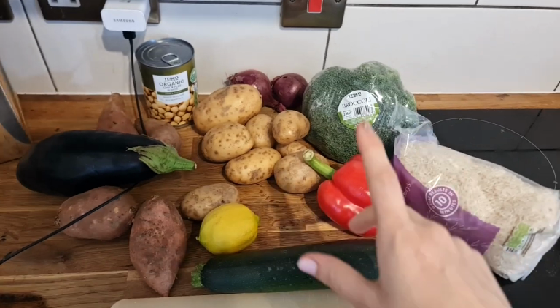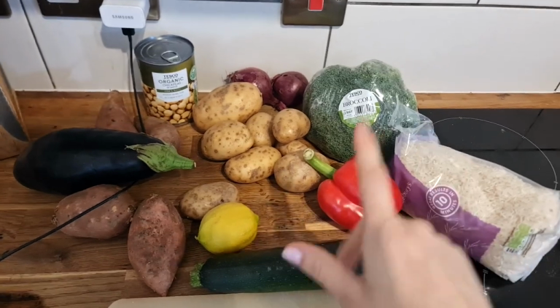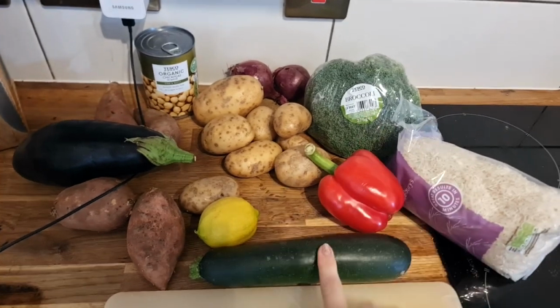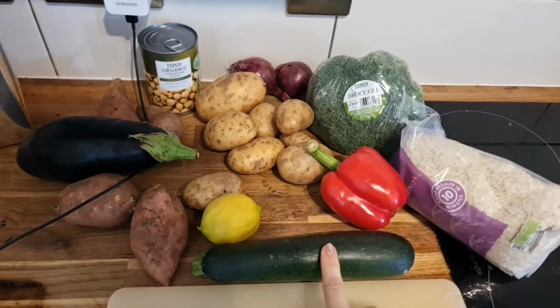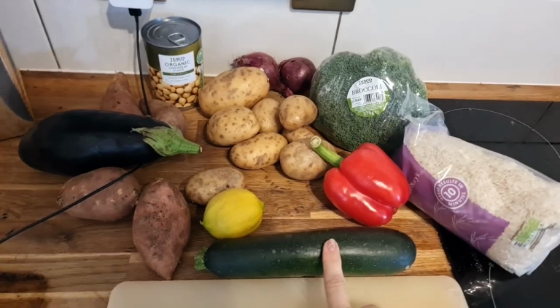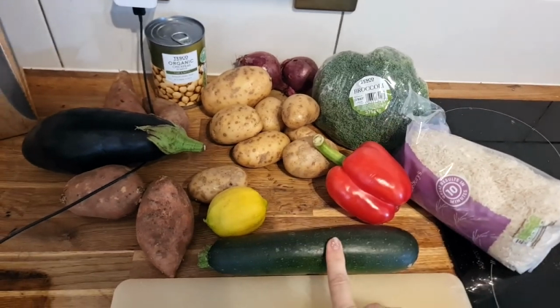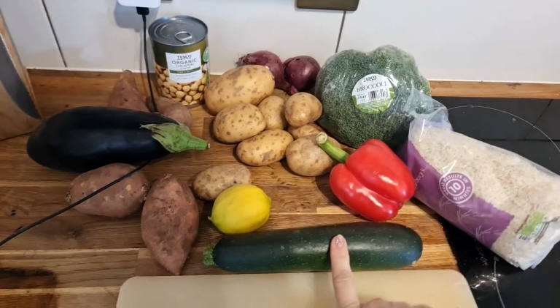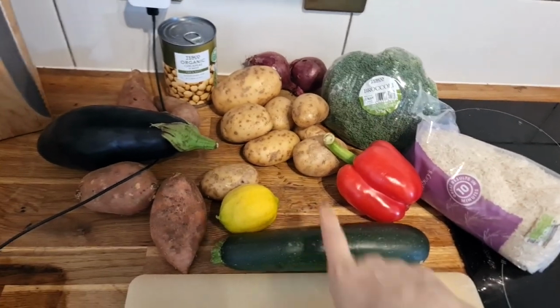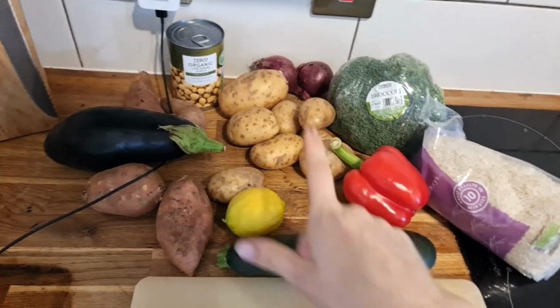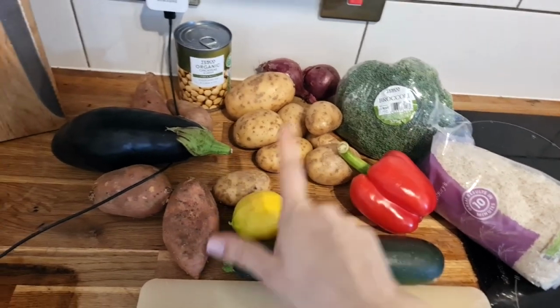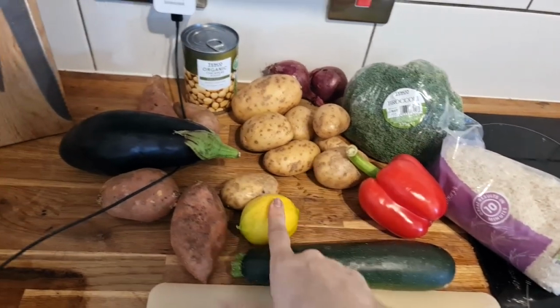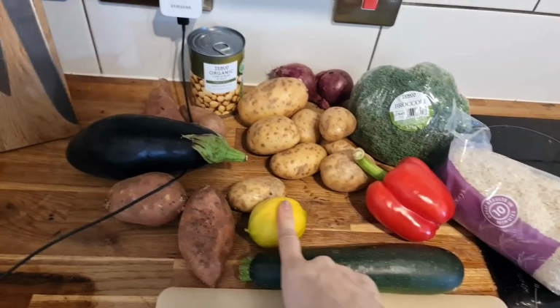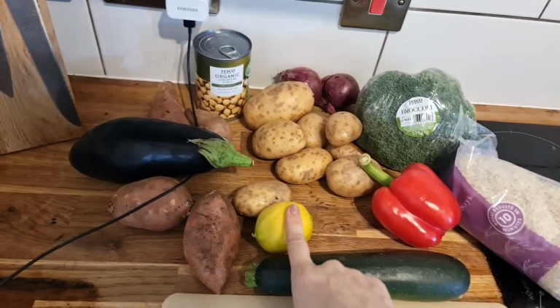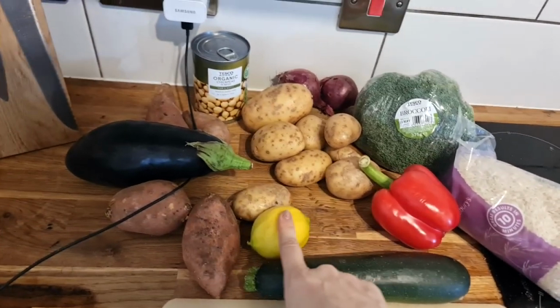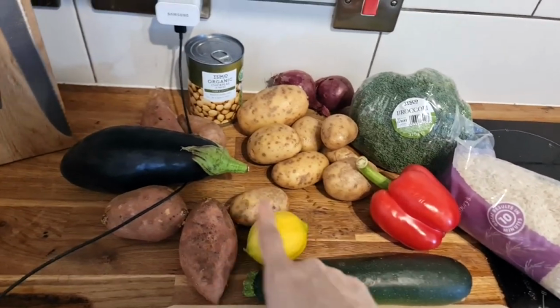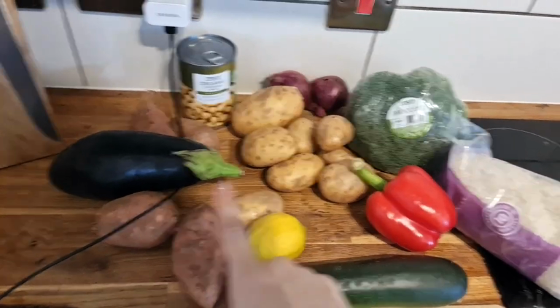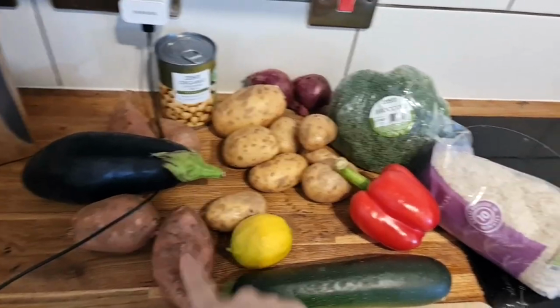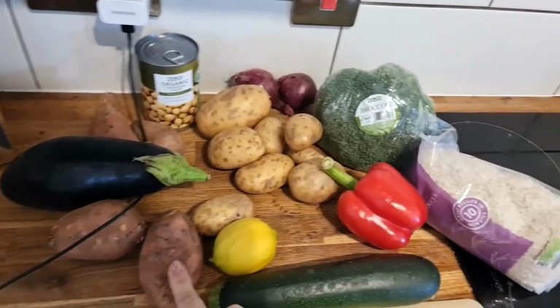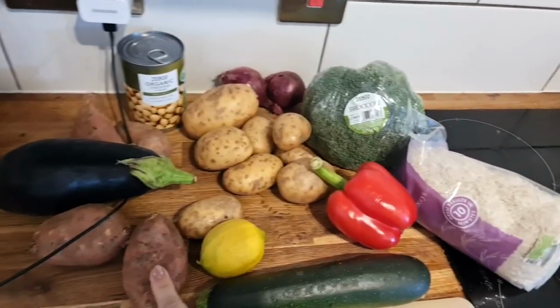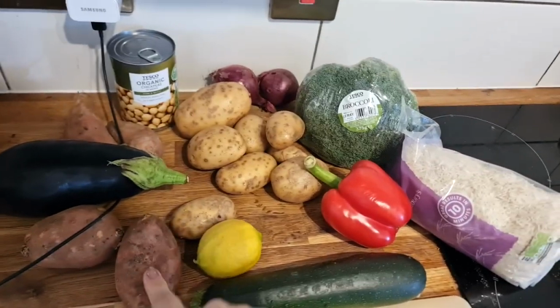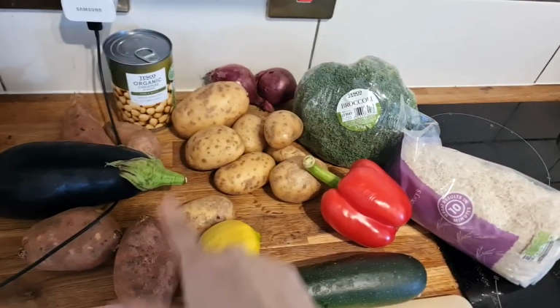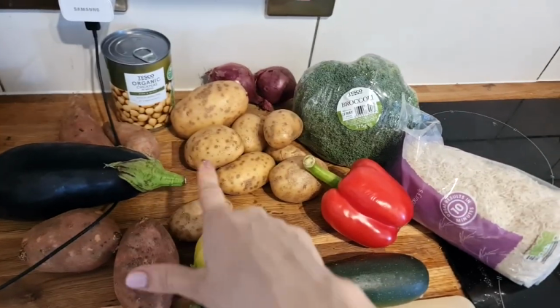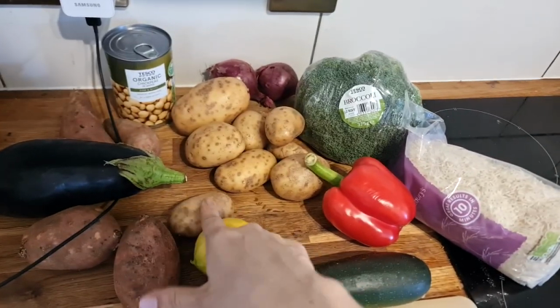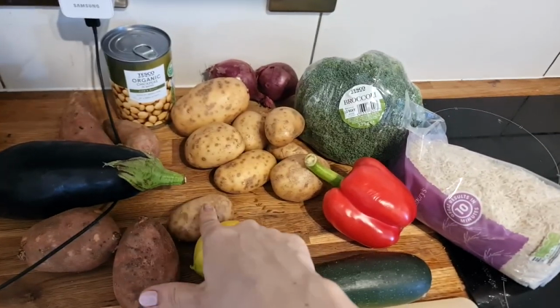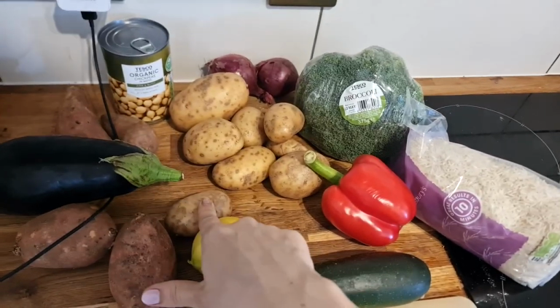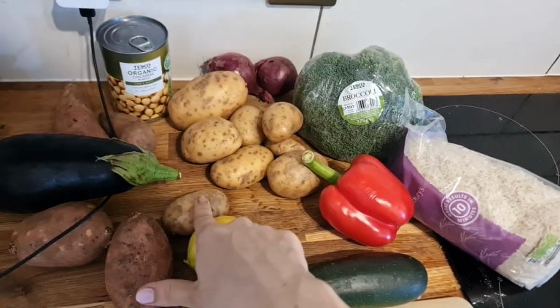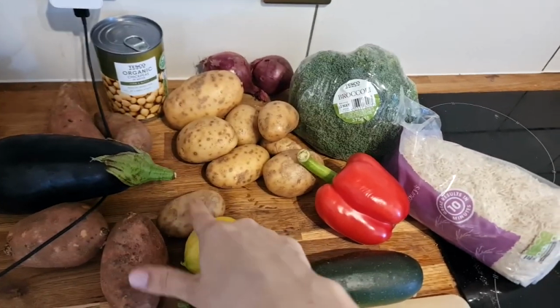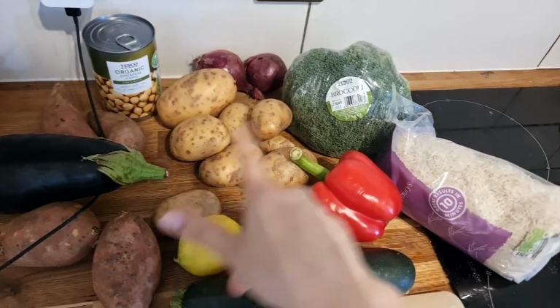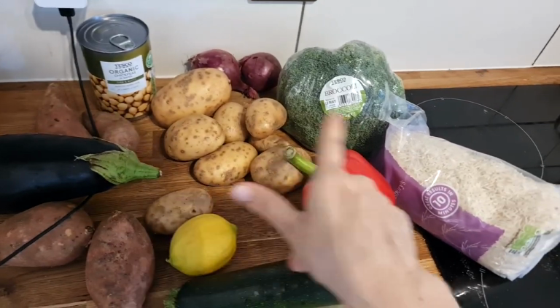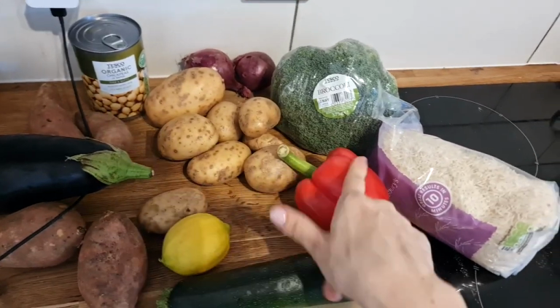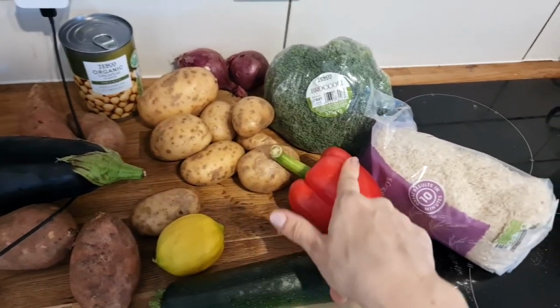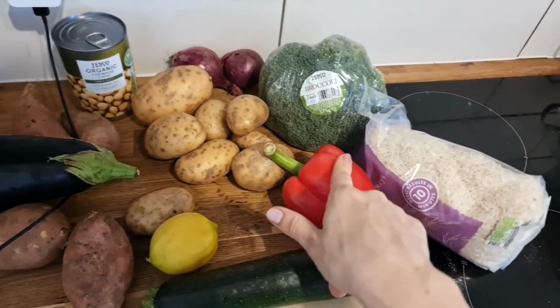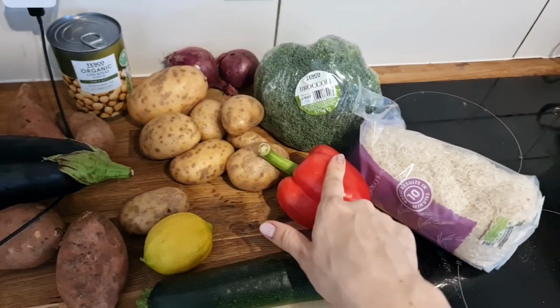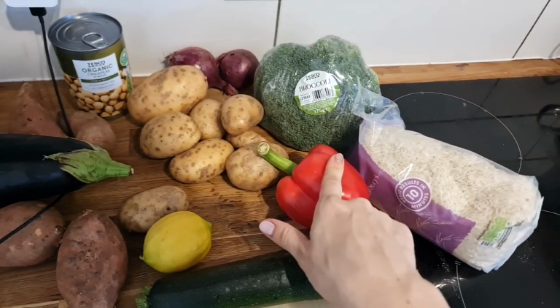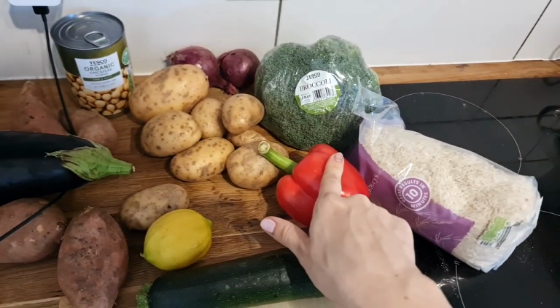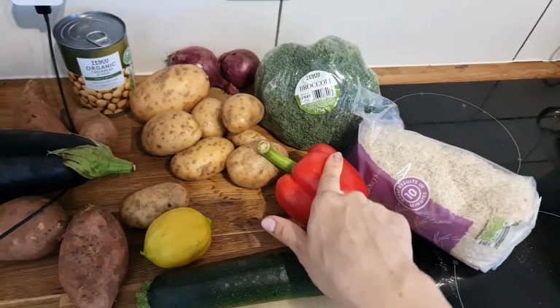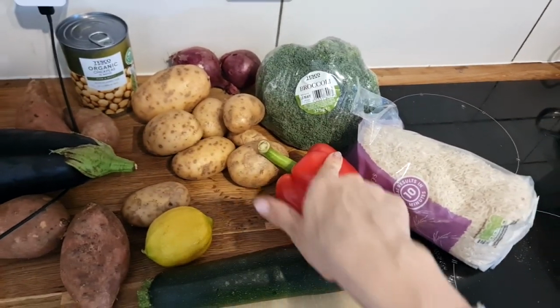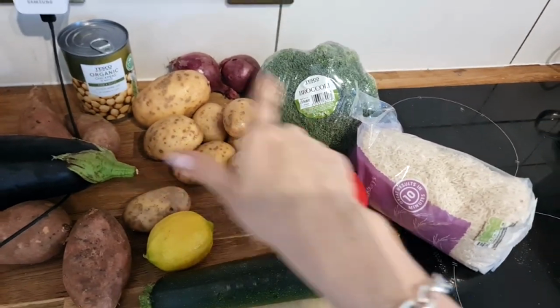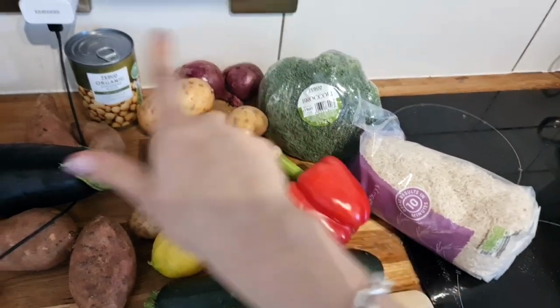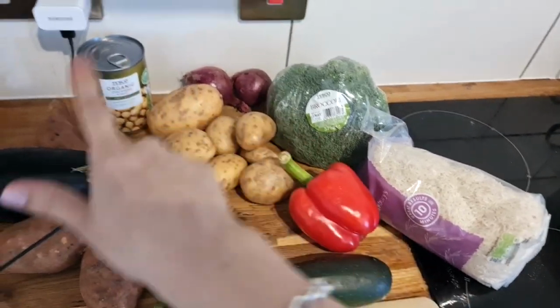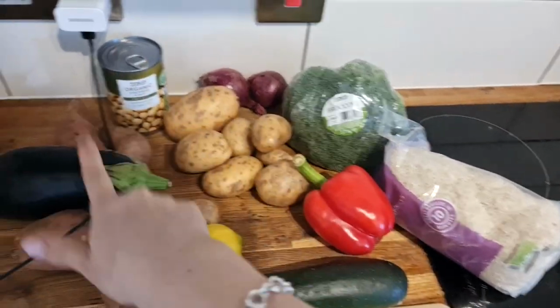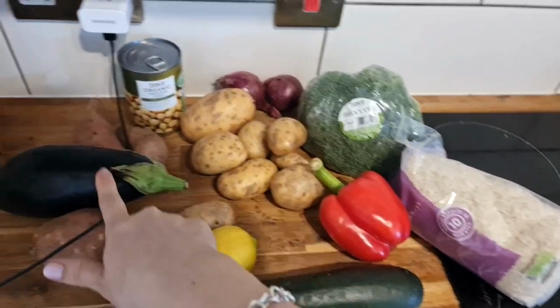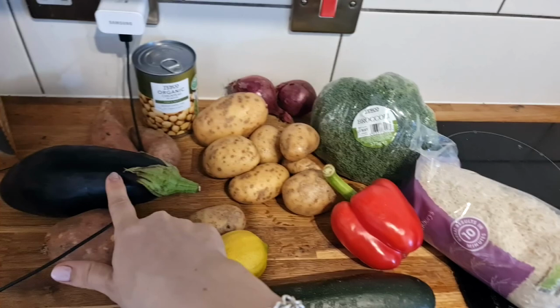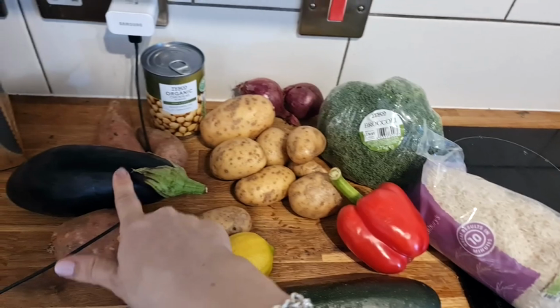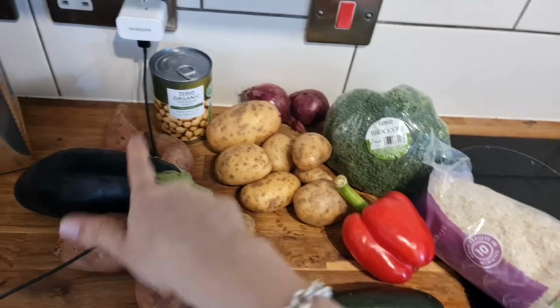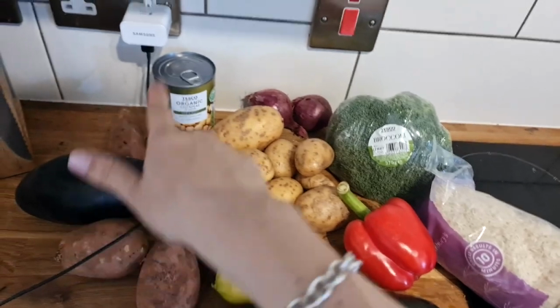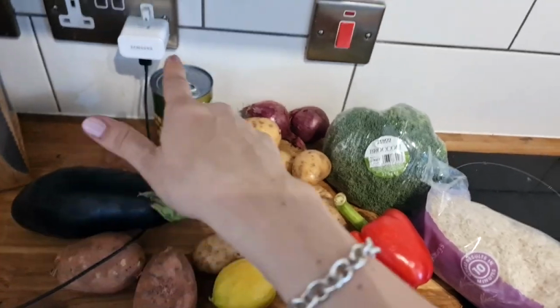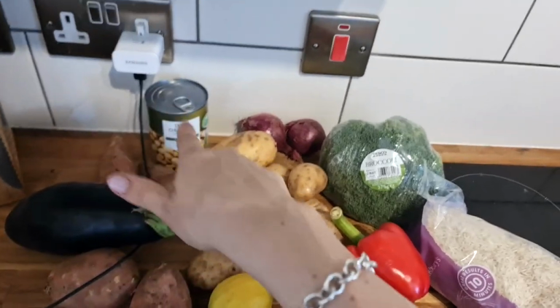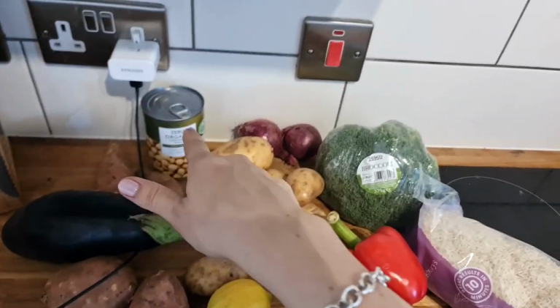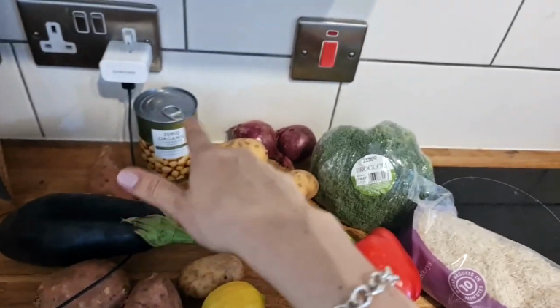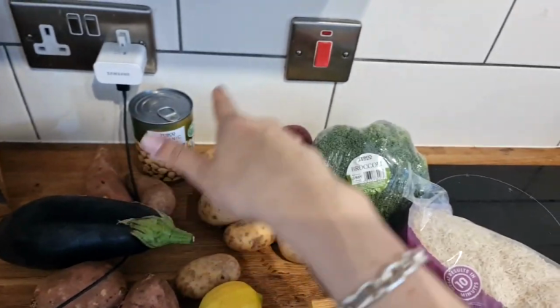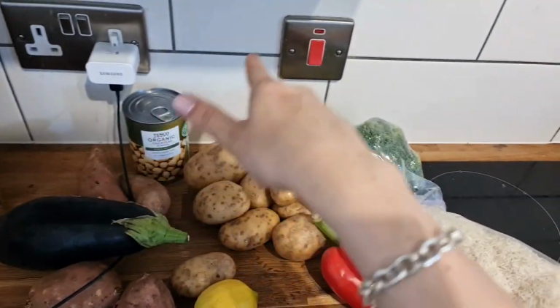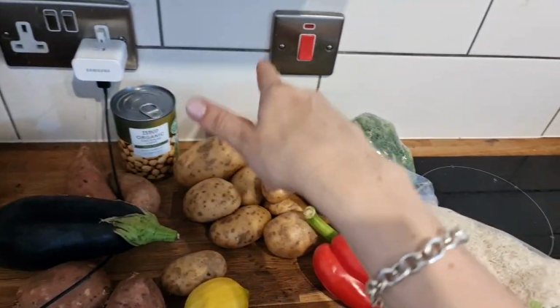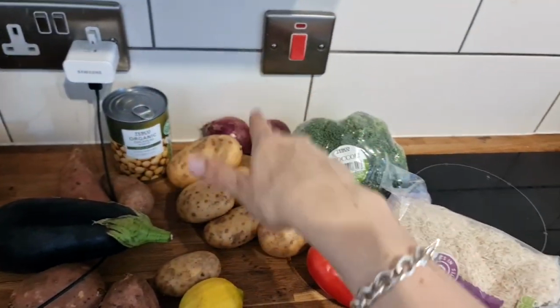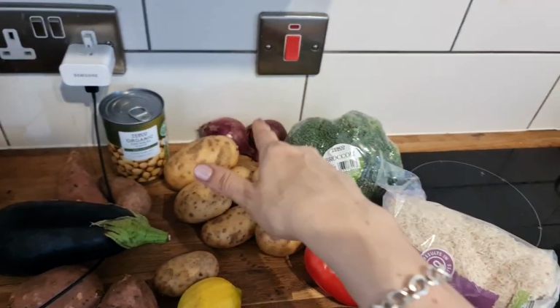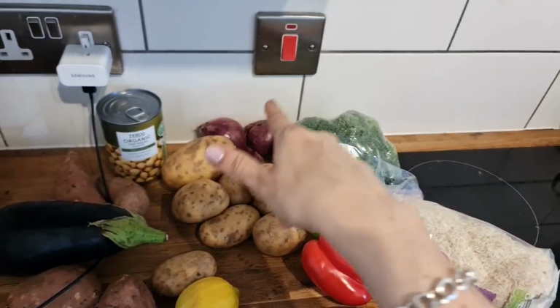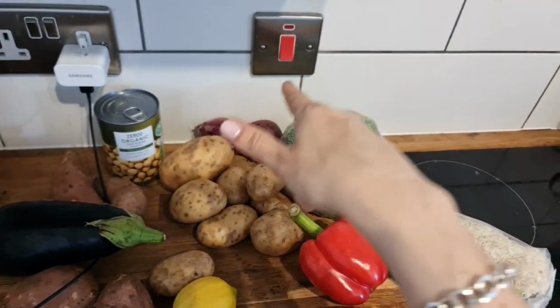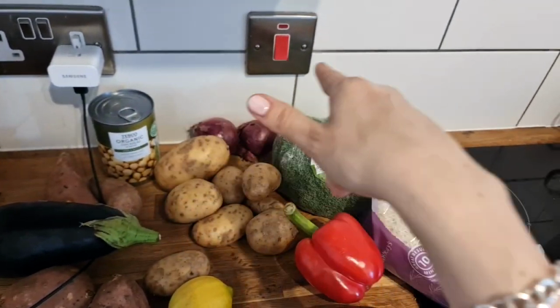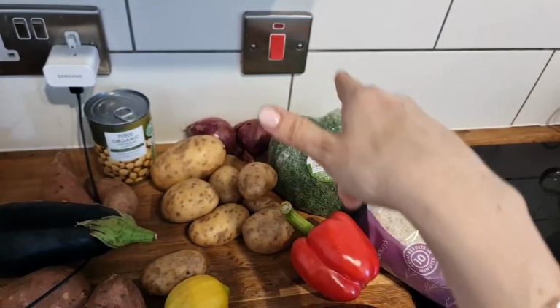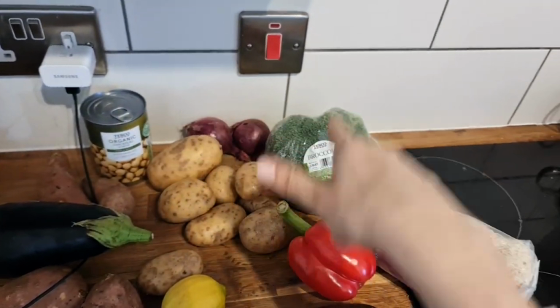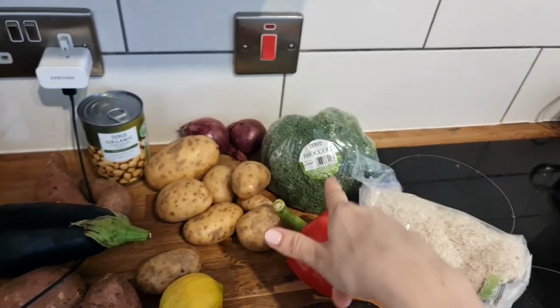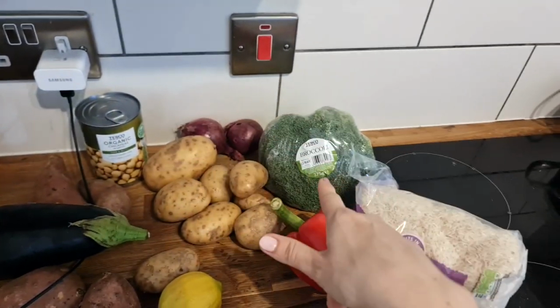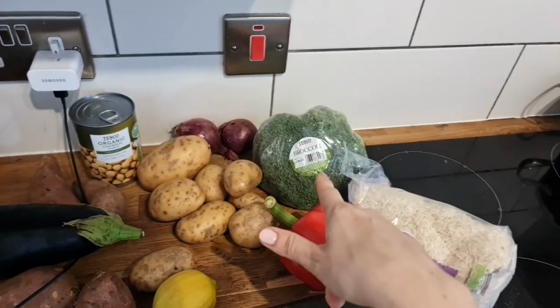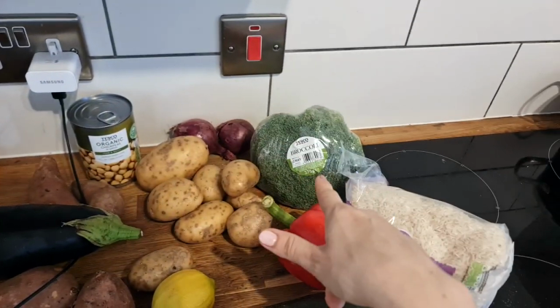I've got a courgette, lemon, sweet potatoes, normal potatoes, pepper, aubergine, chickpeas, onion and broccoli.